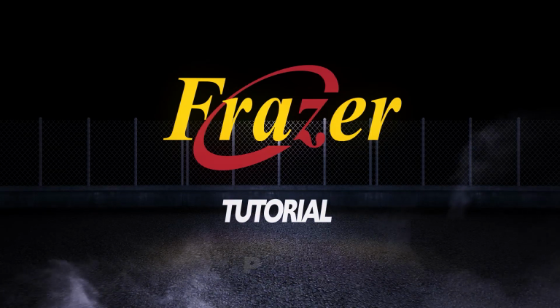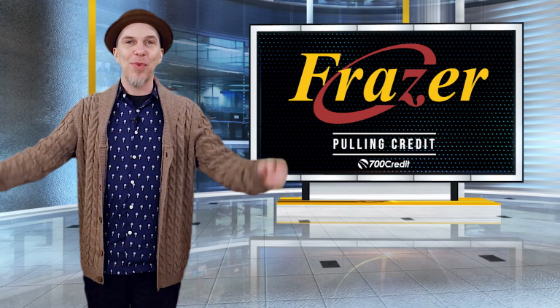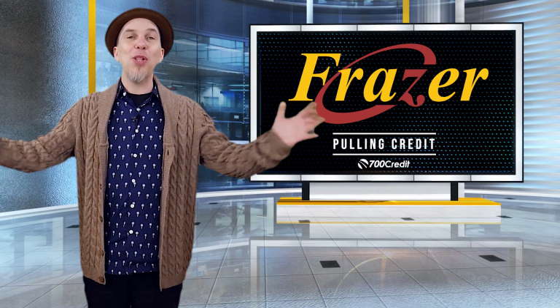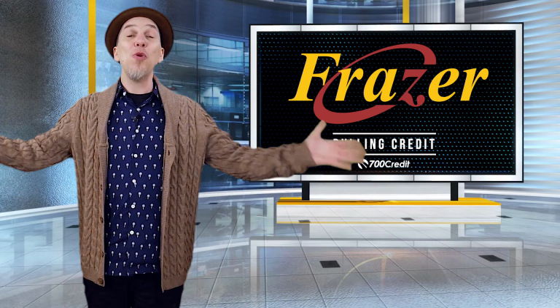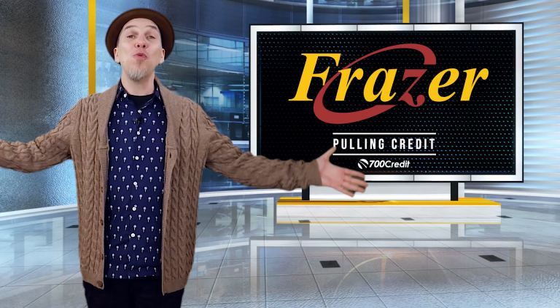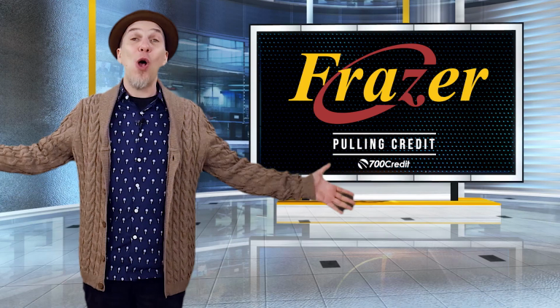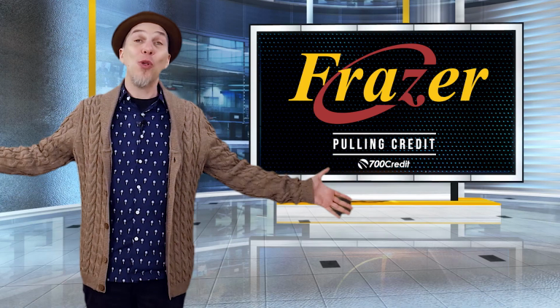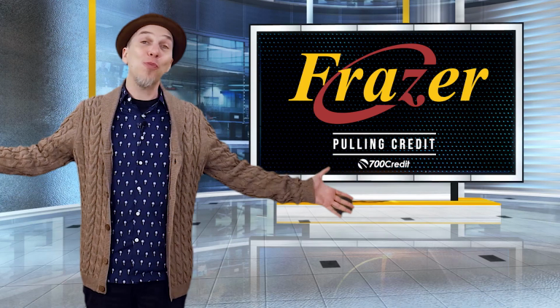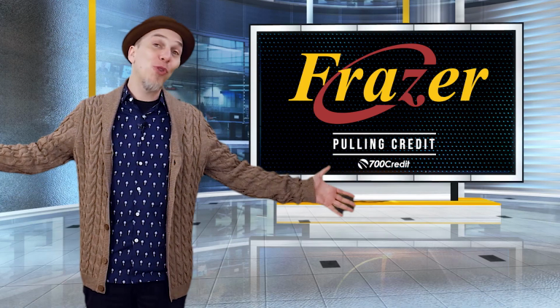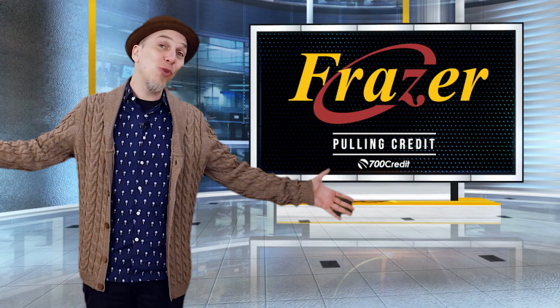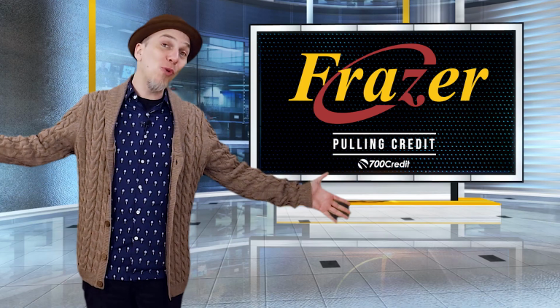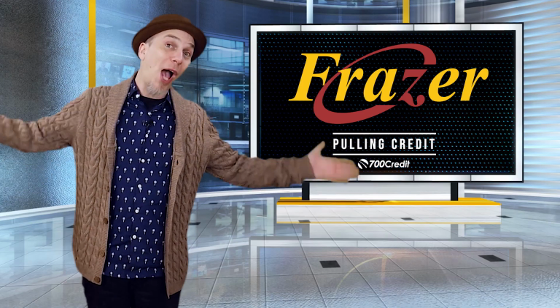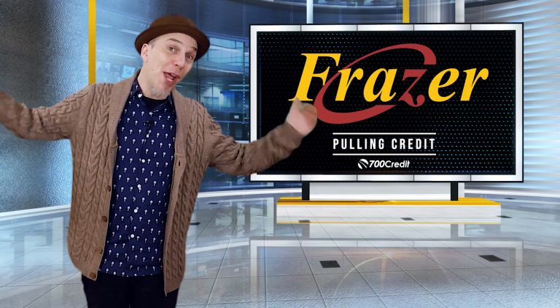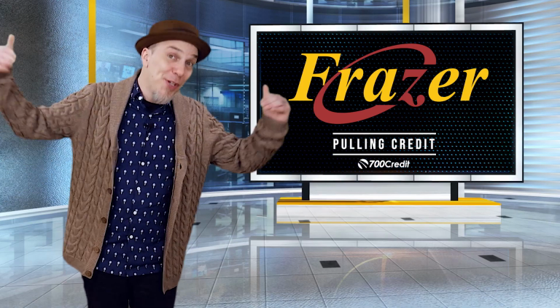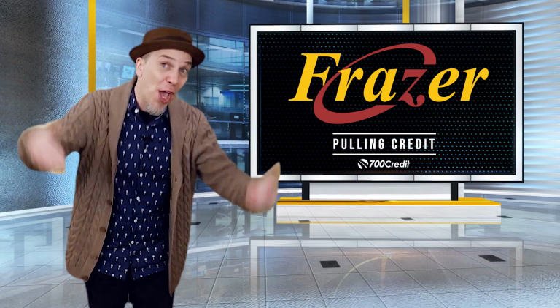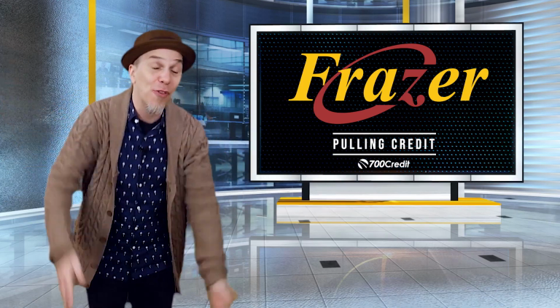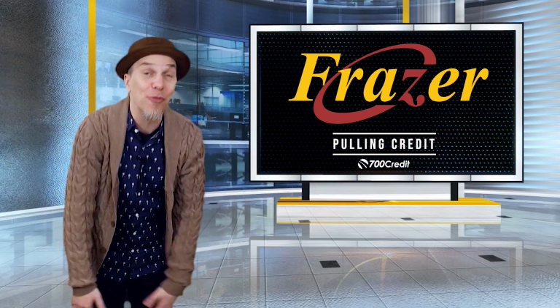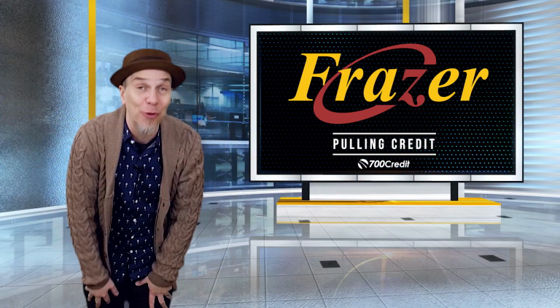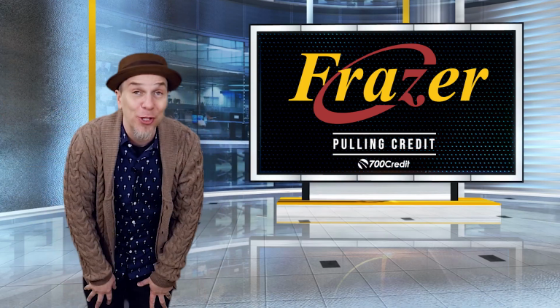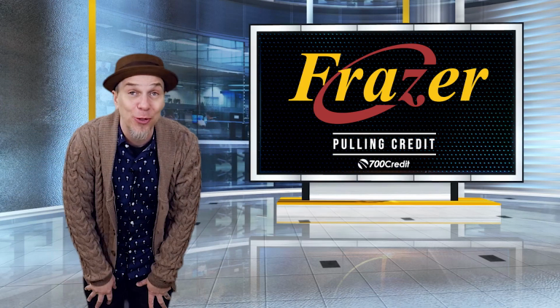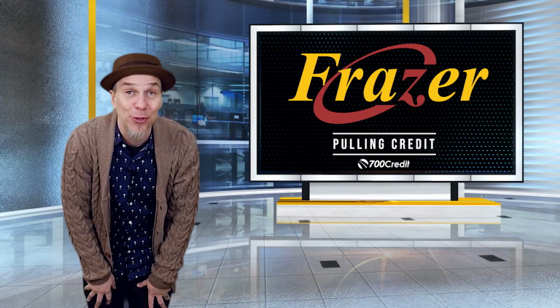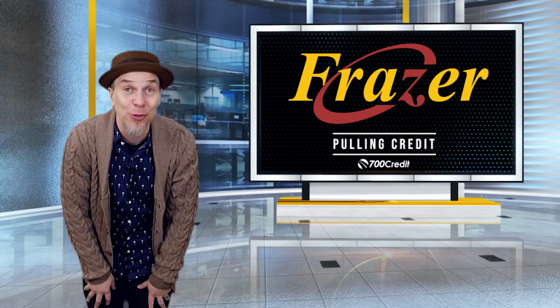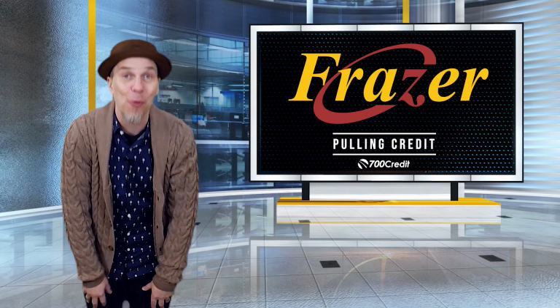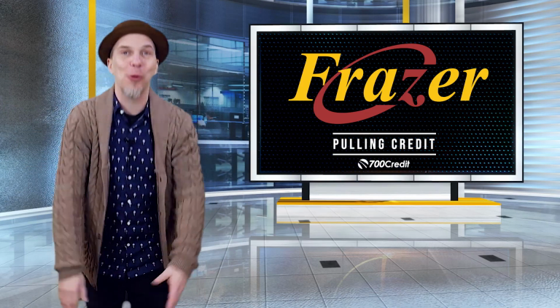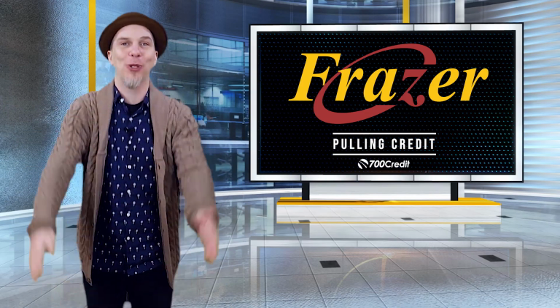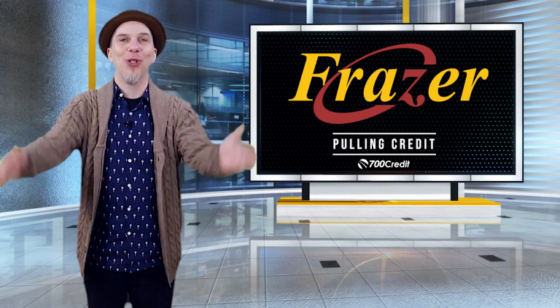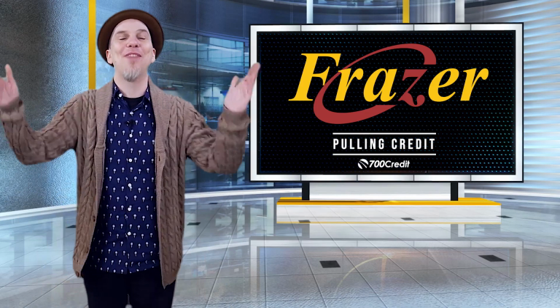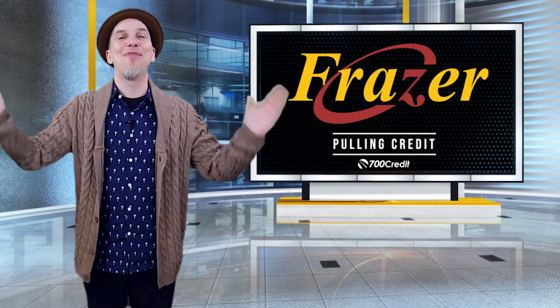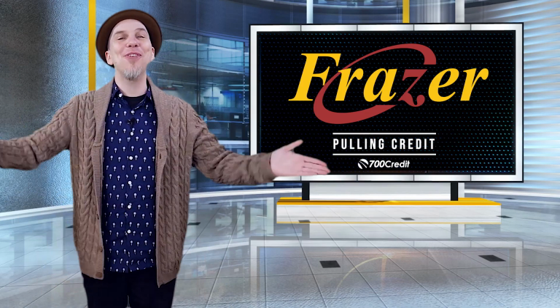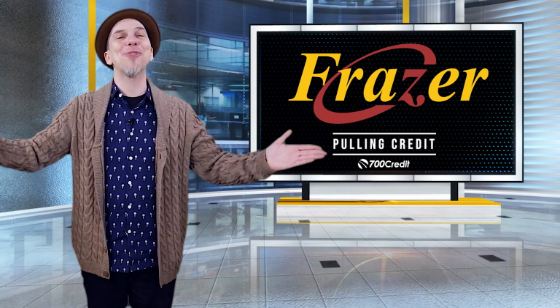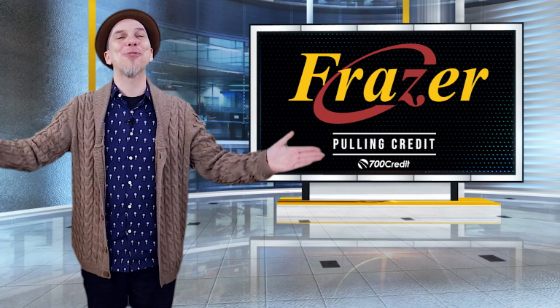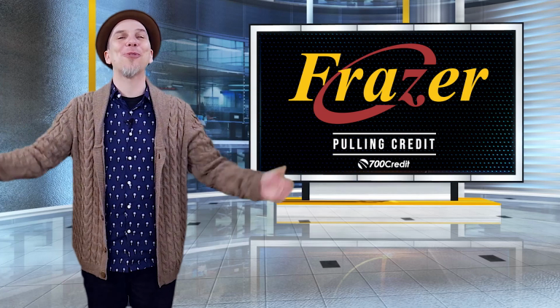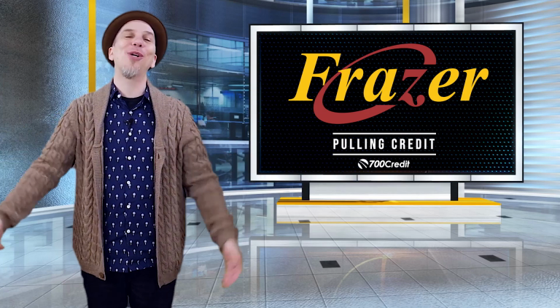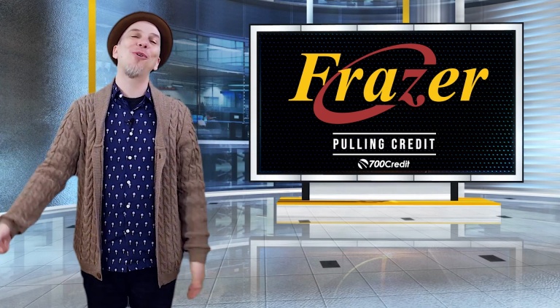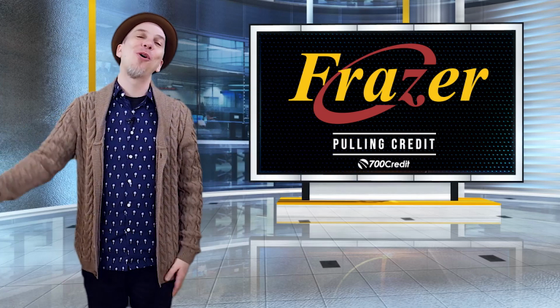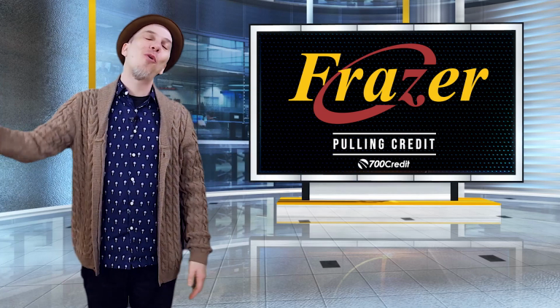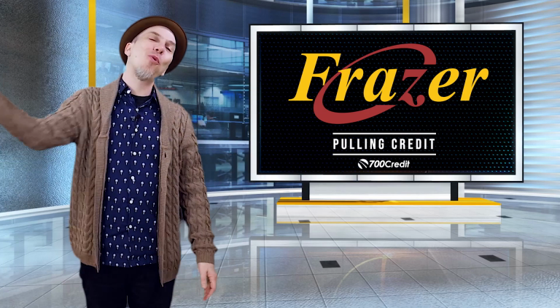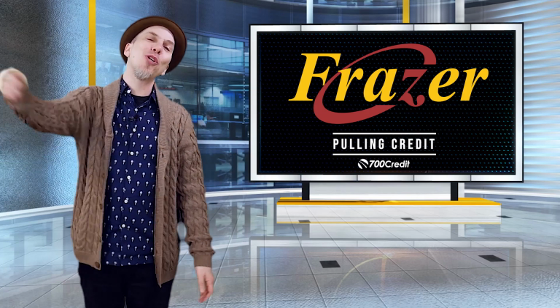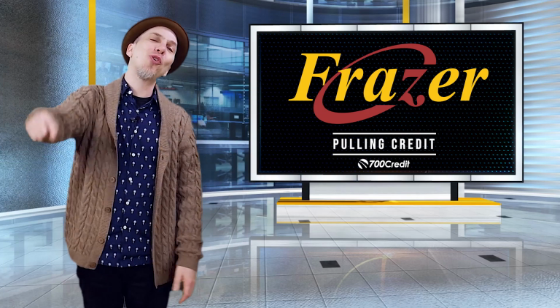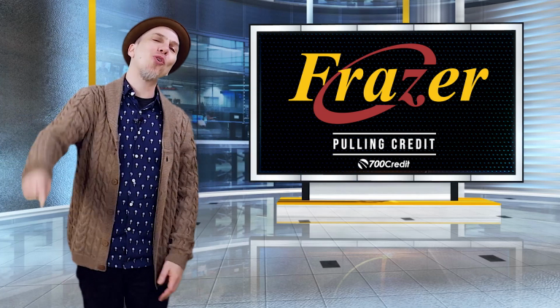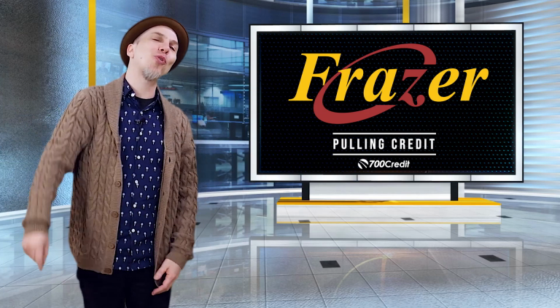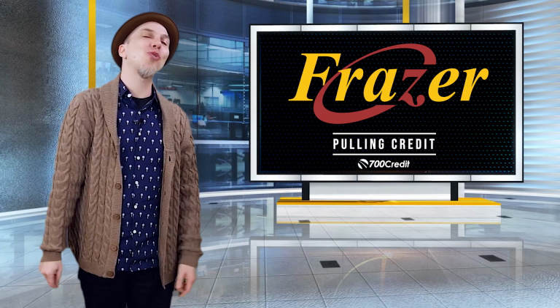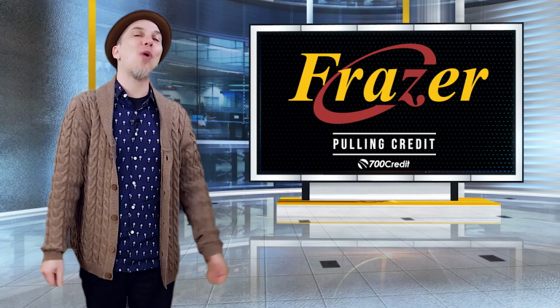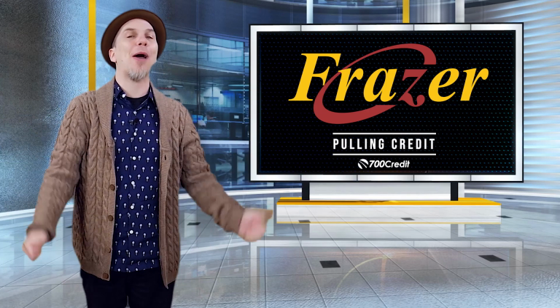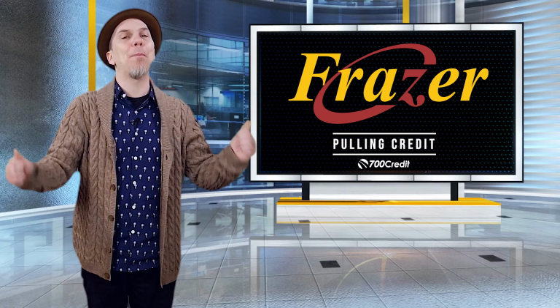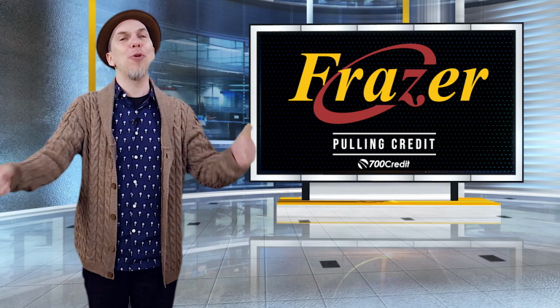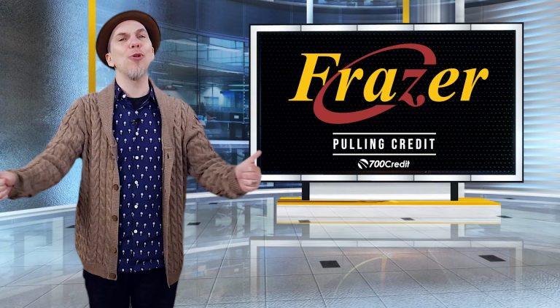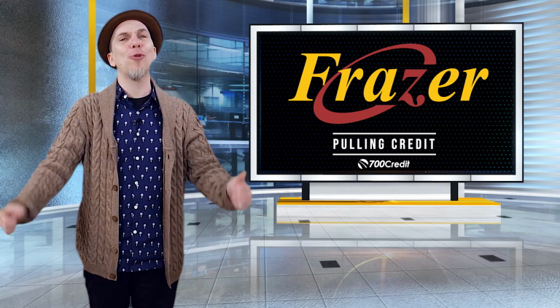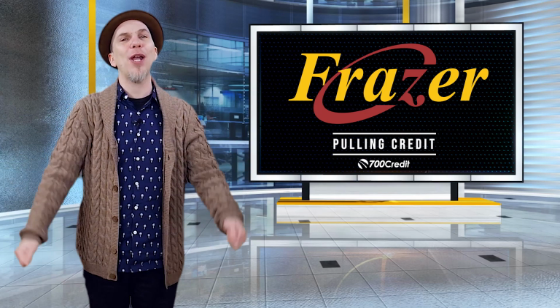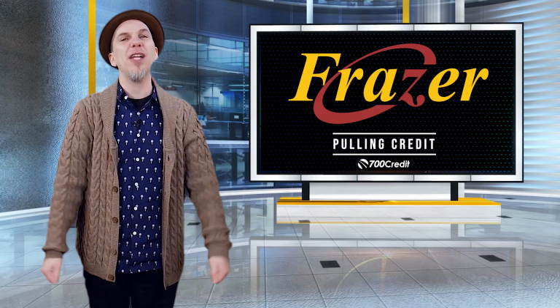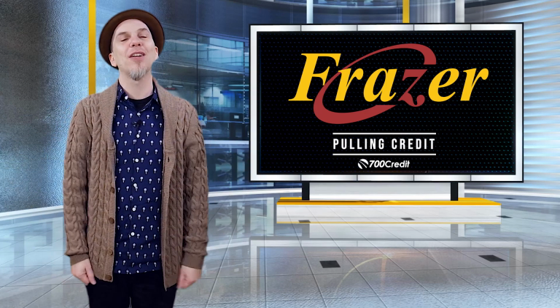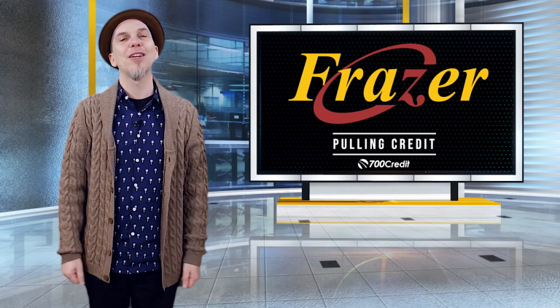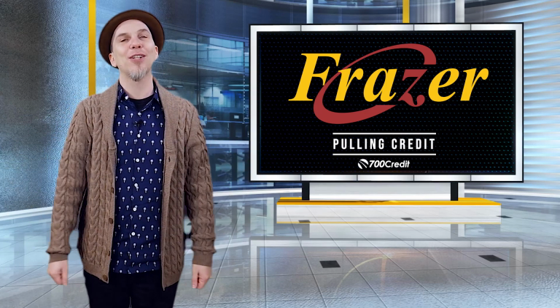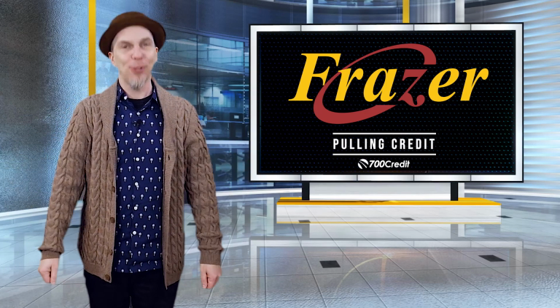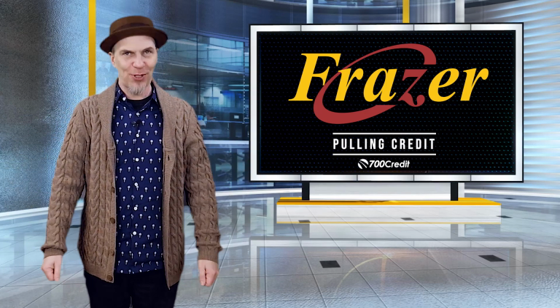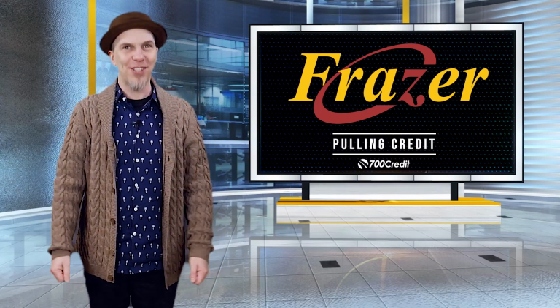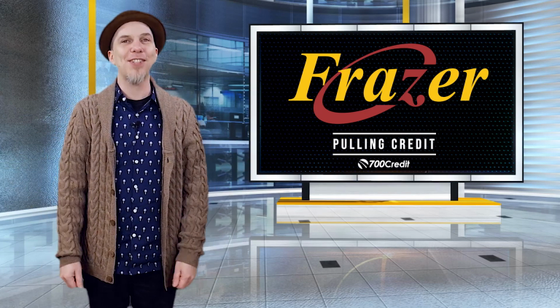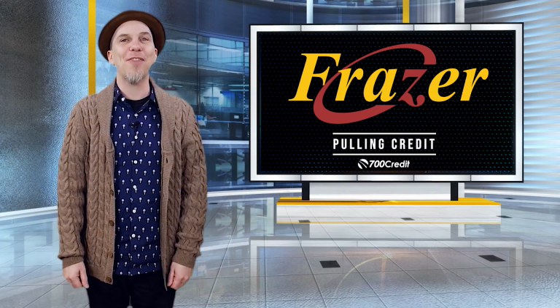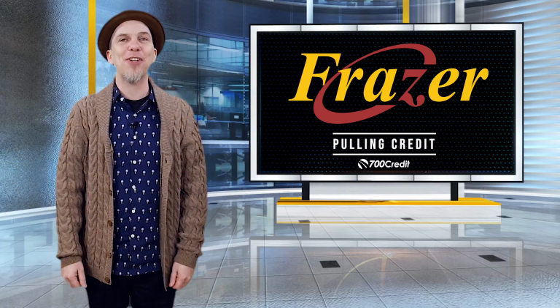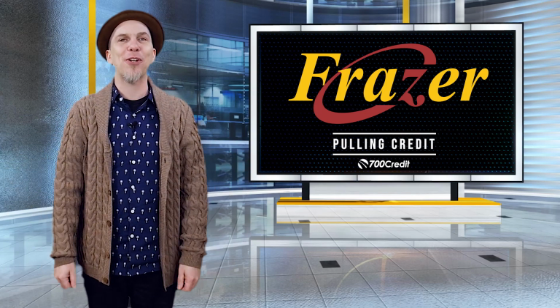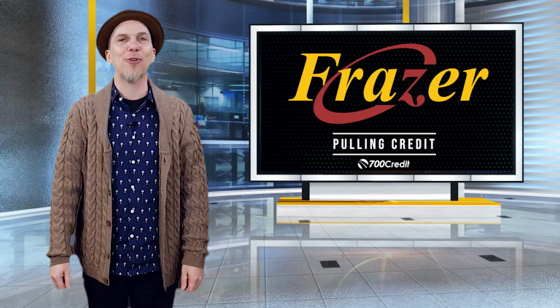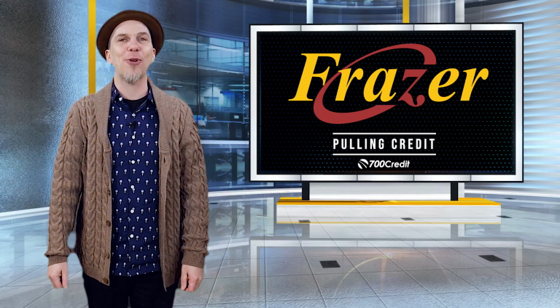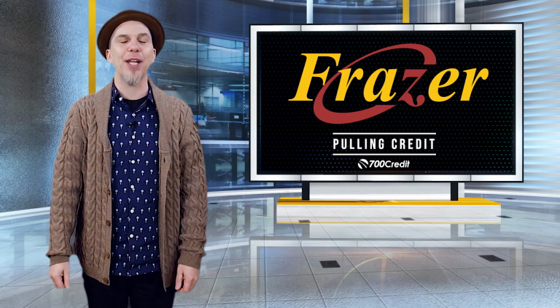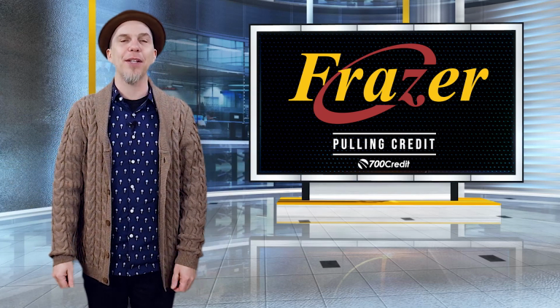Hello and welcome to another Frasier tutorial. In this tutorial we're going to show you how to pull credit using 700 credit.